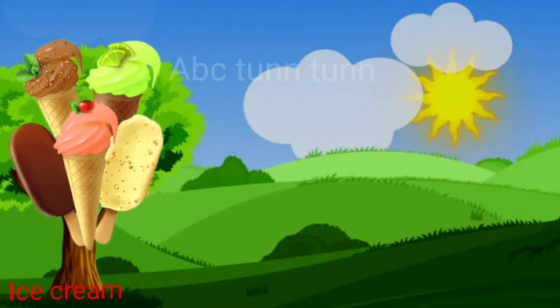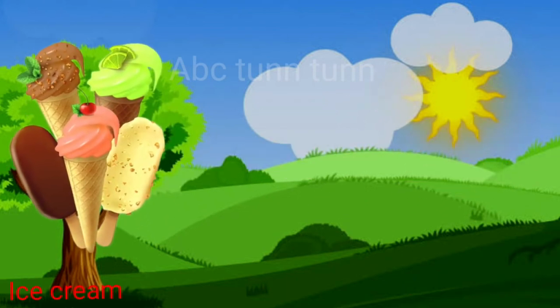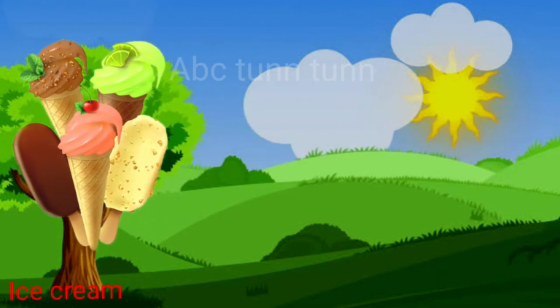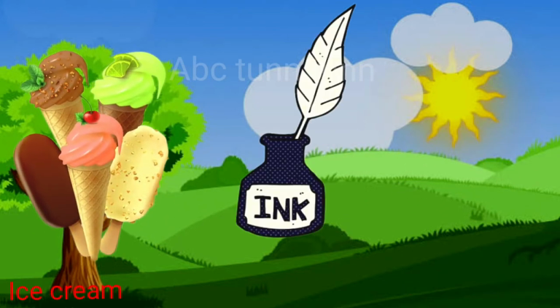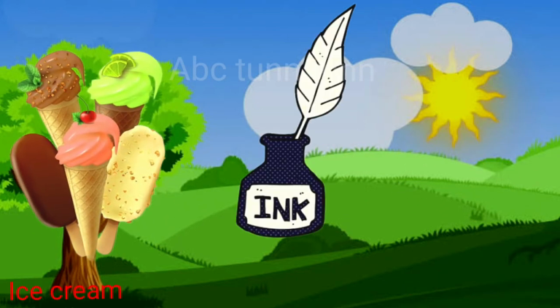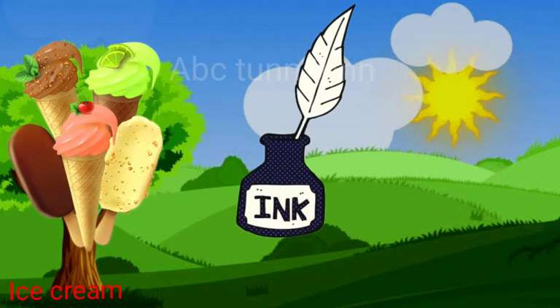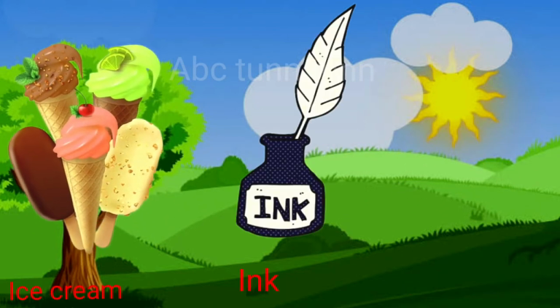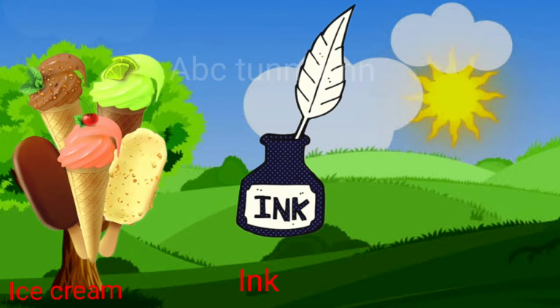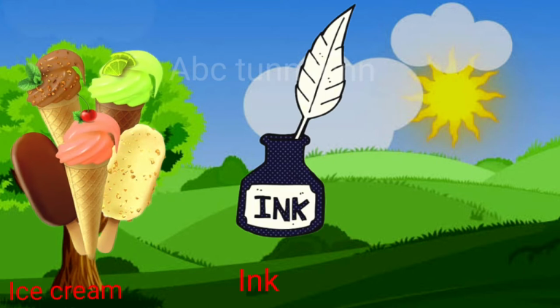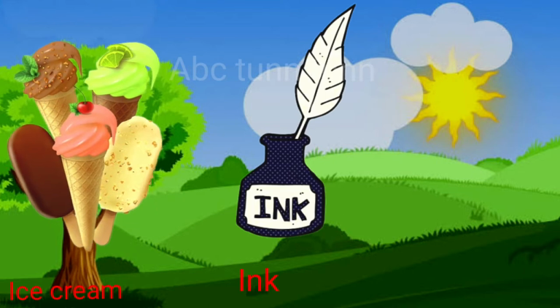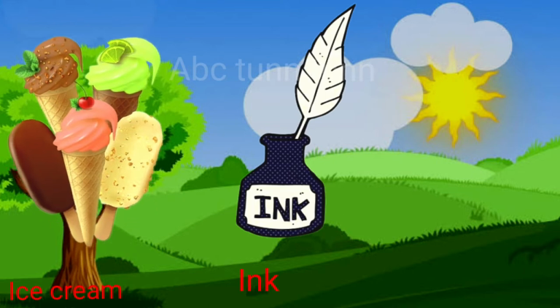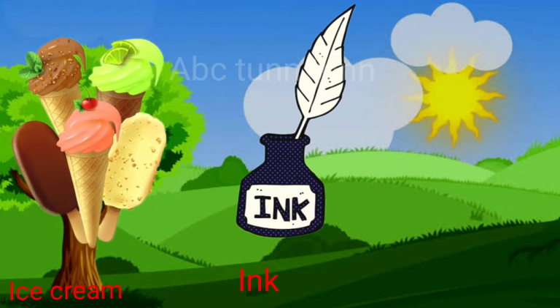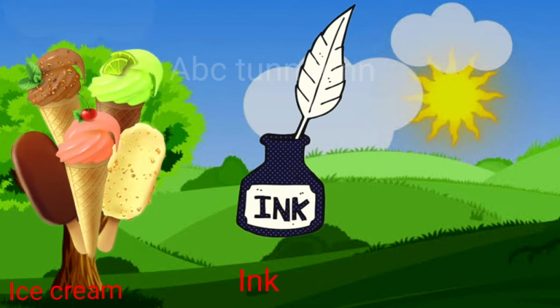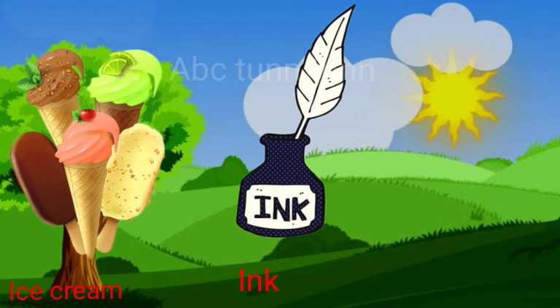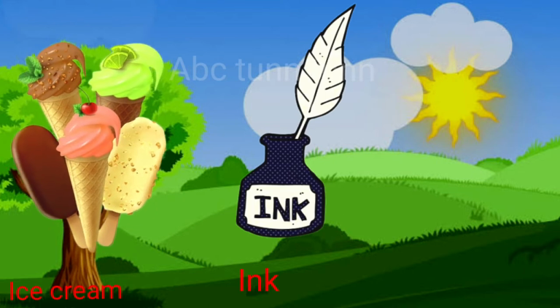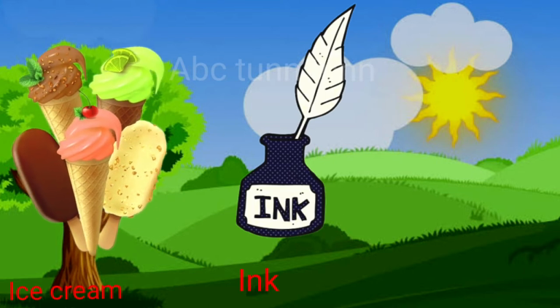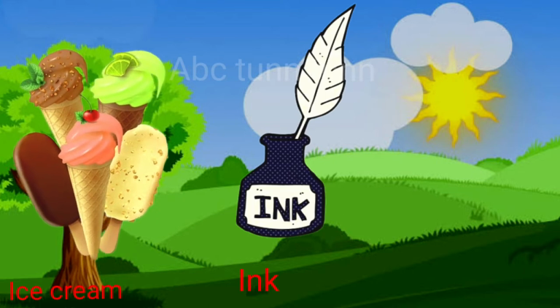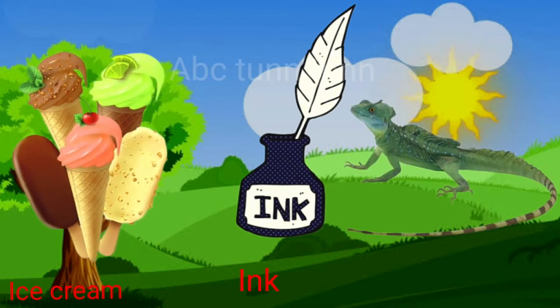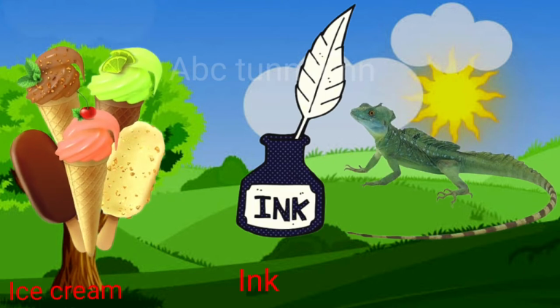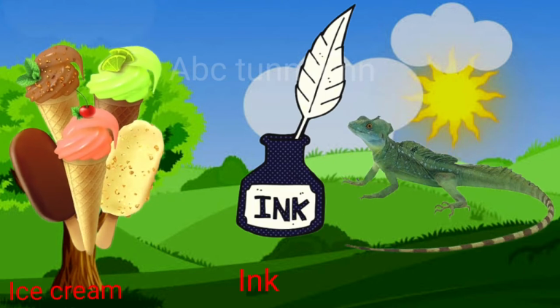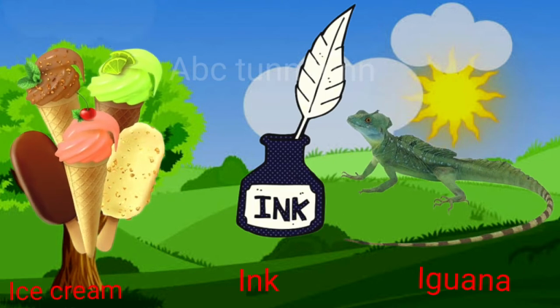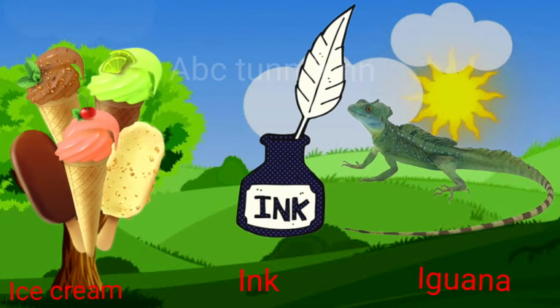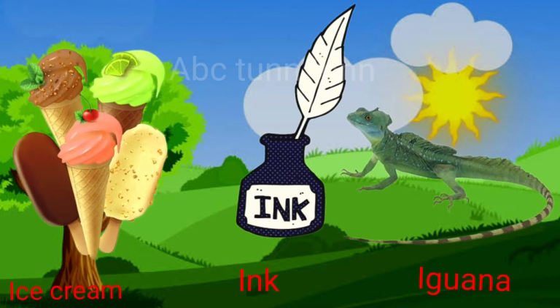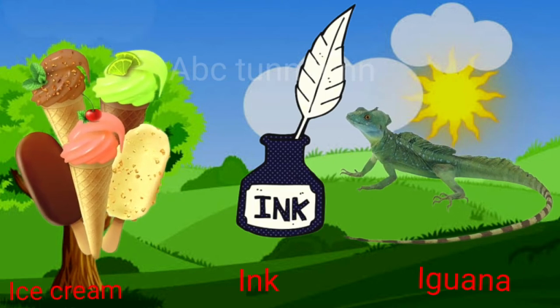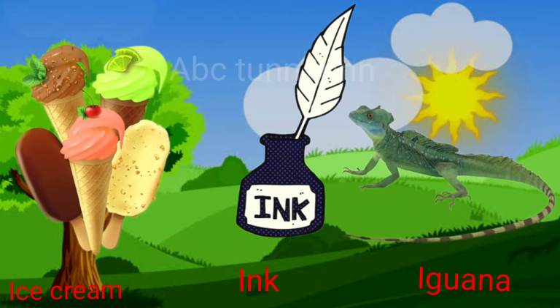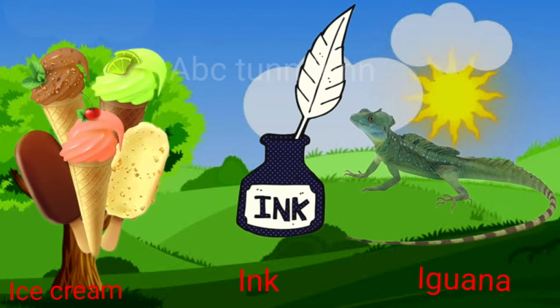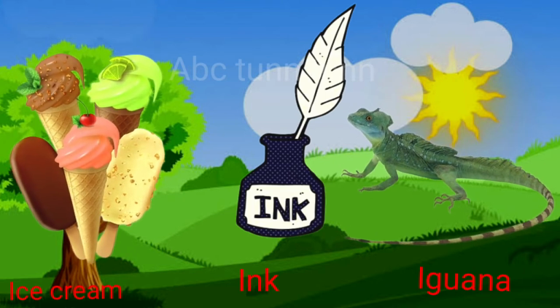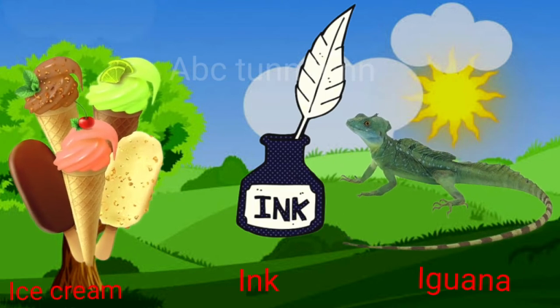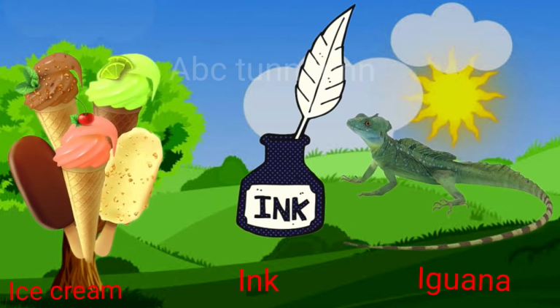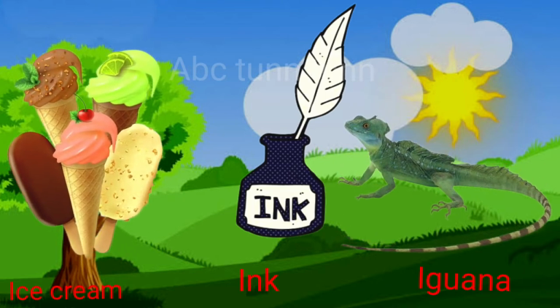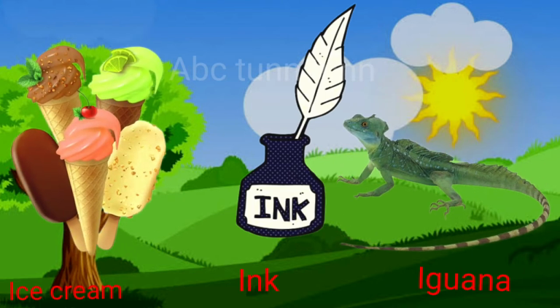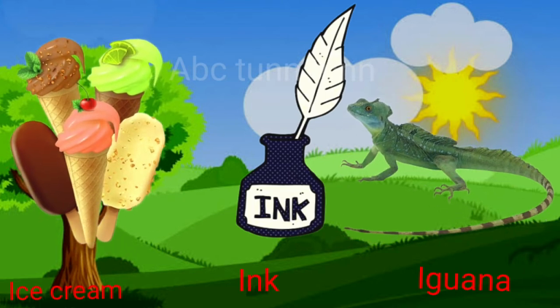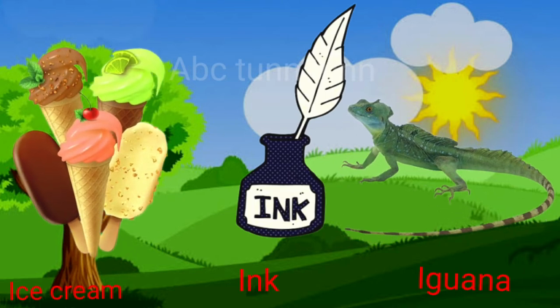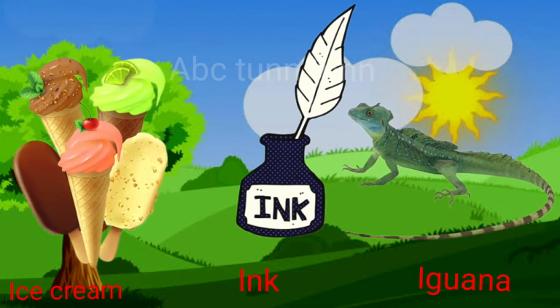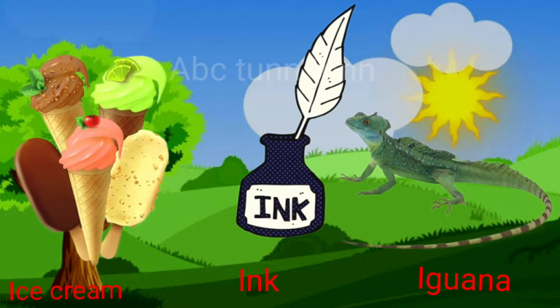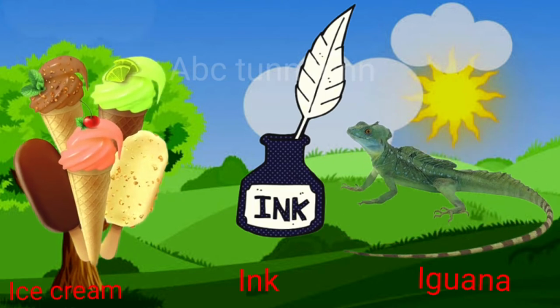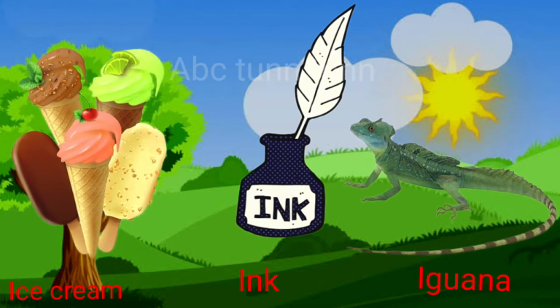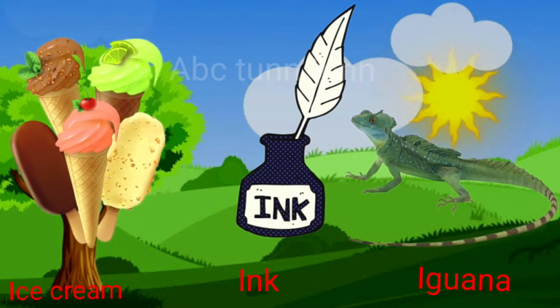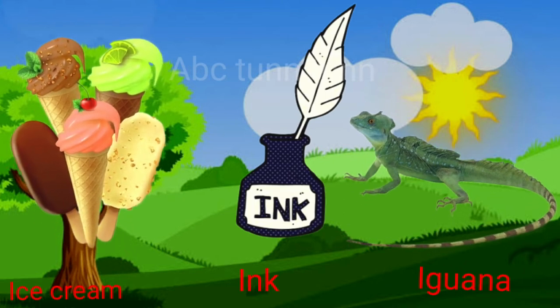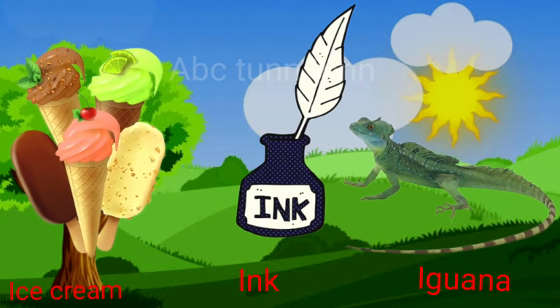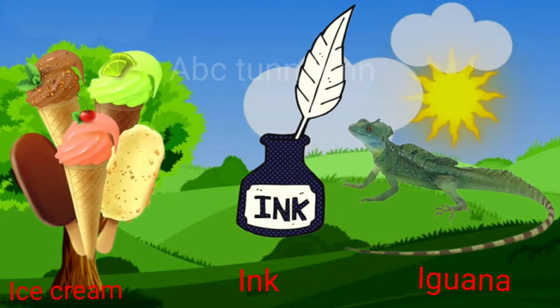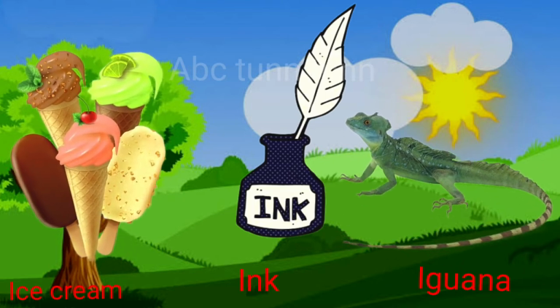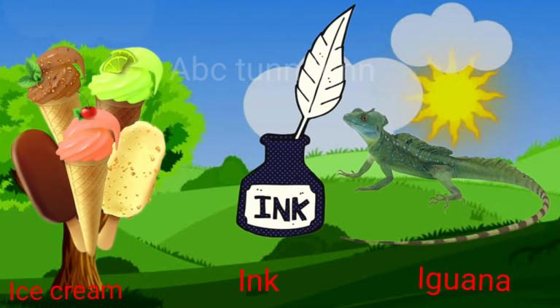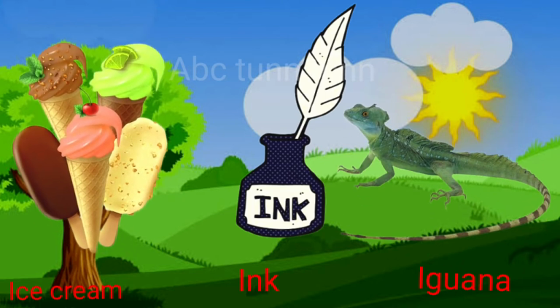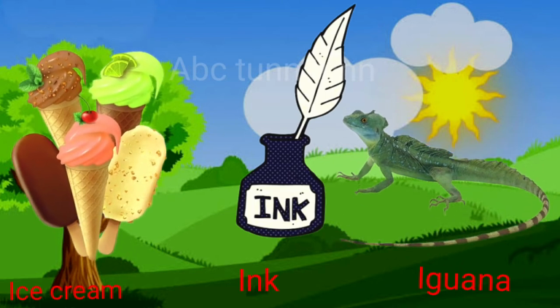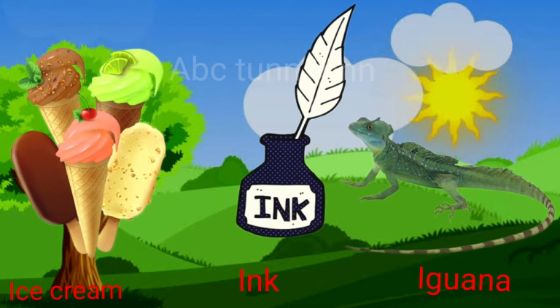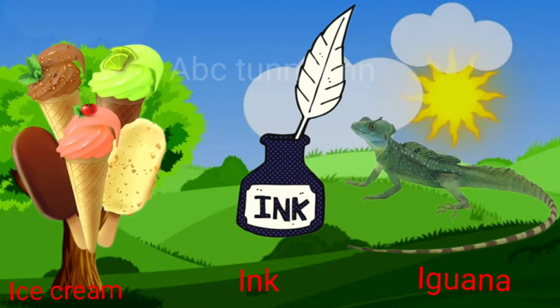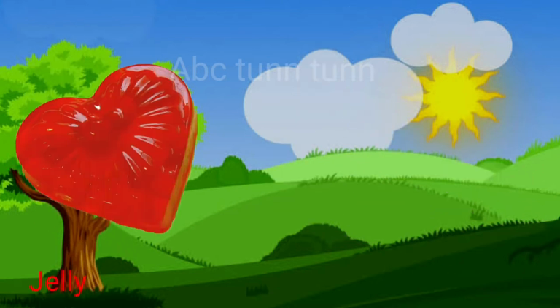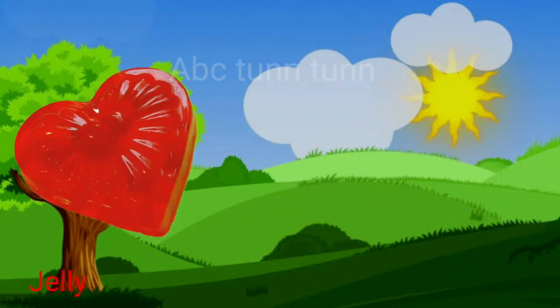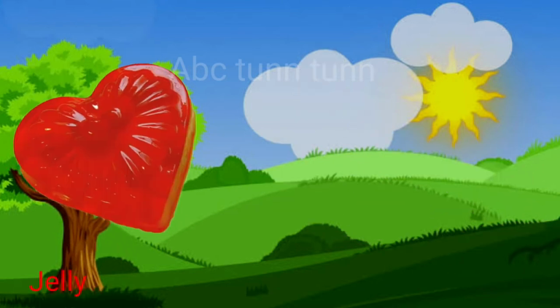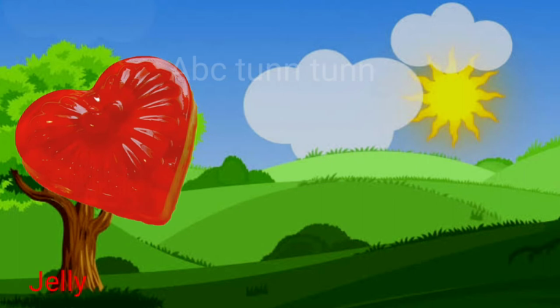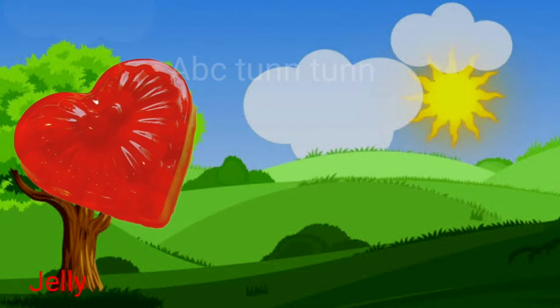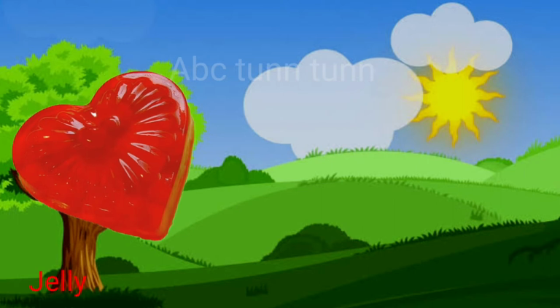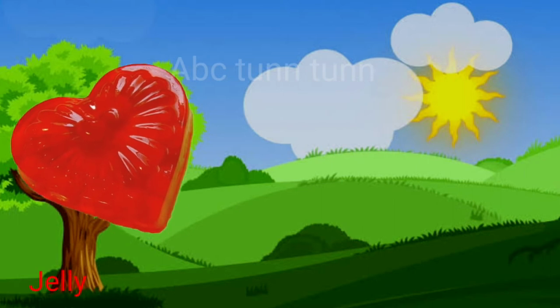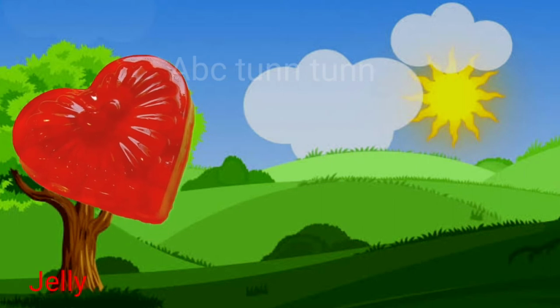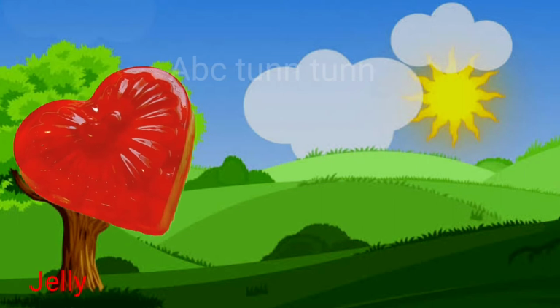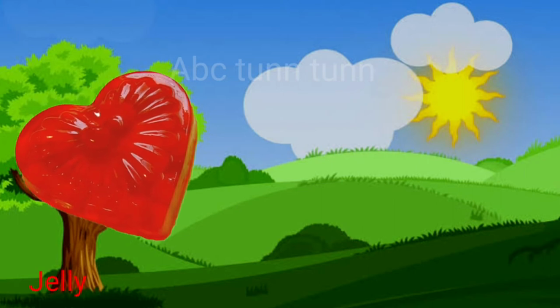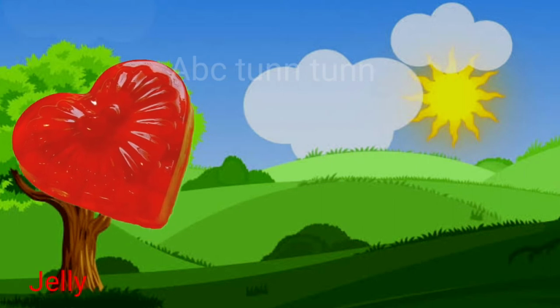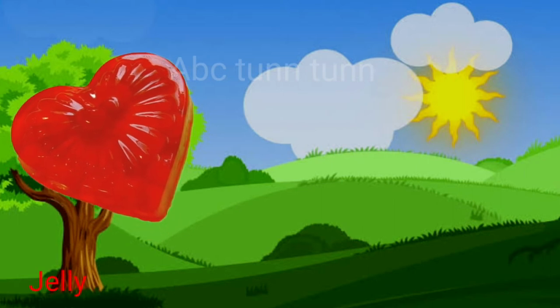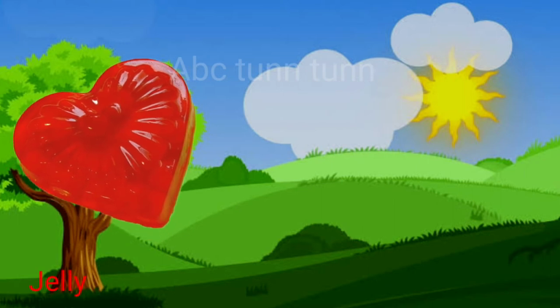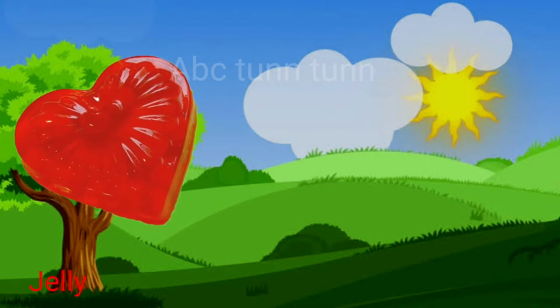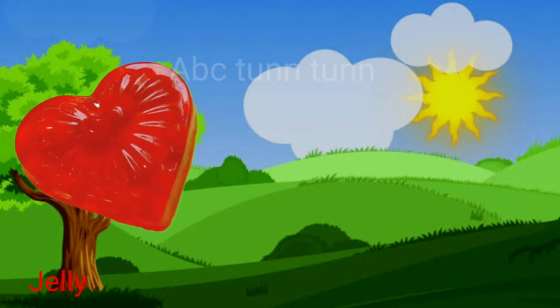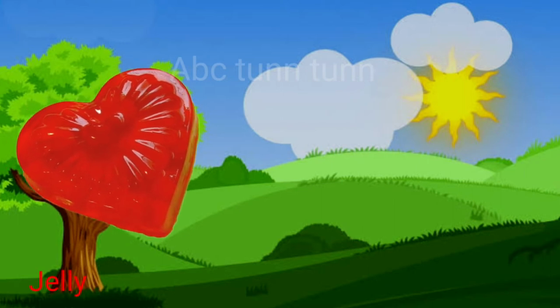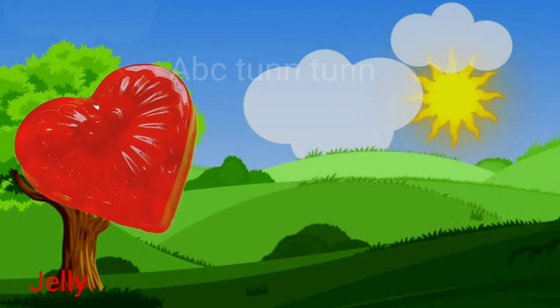I is for ice cream. I is for ink. I is for iguana. Eh!